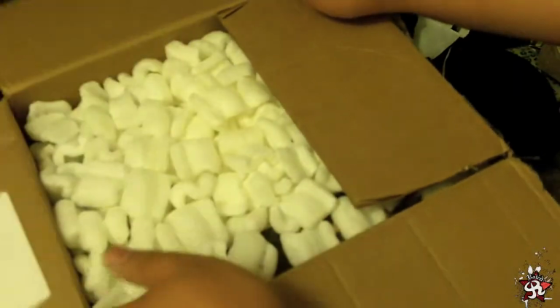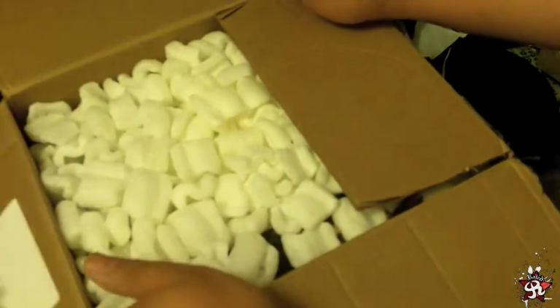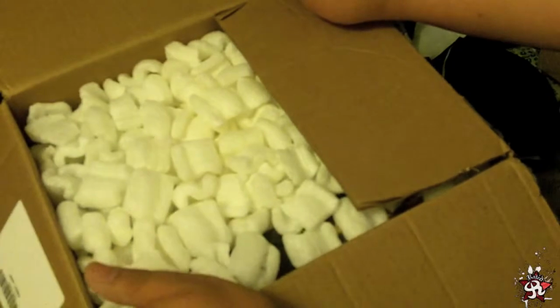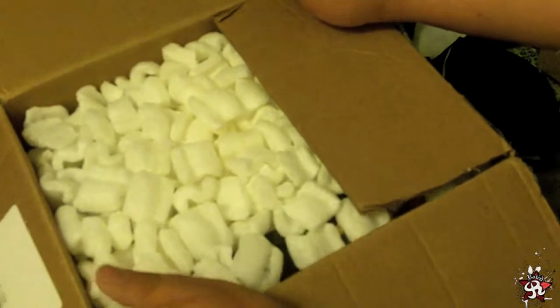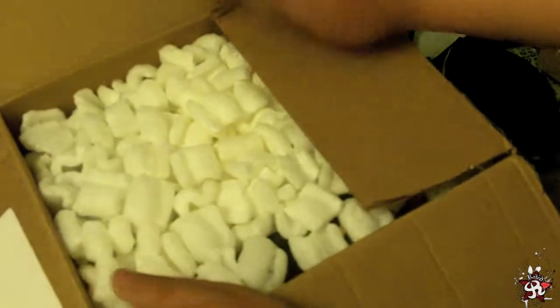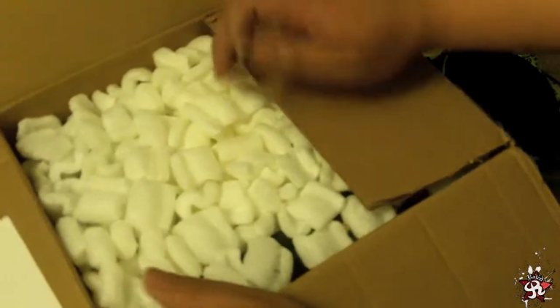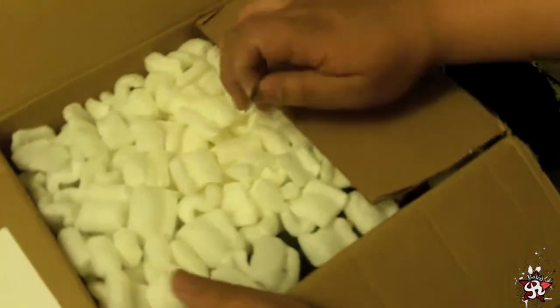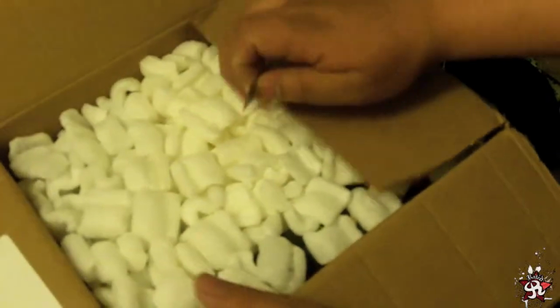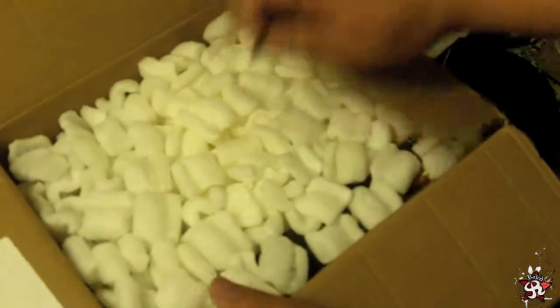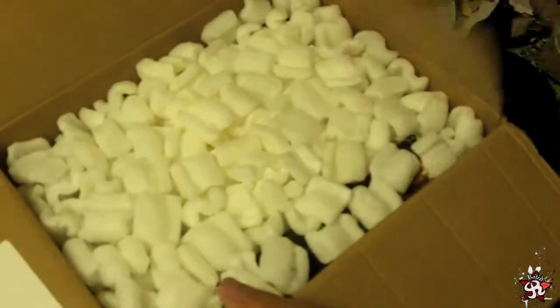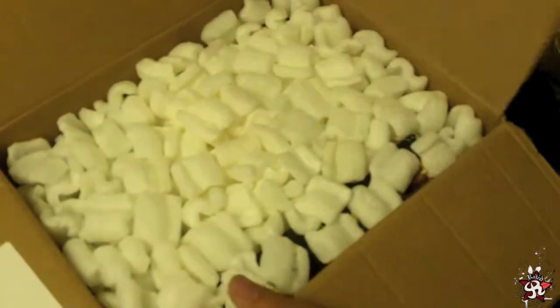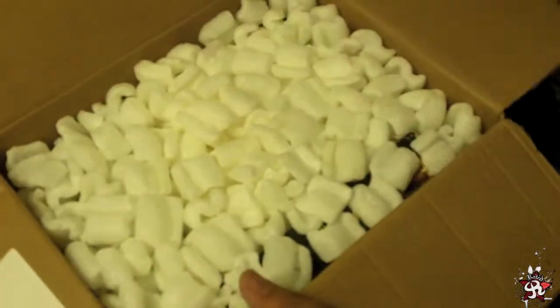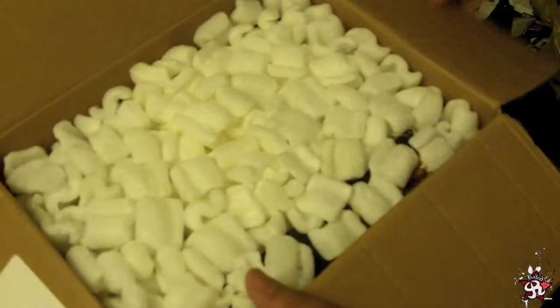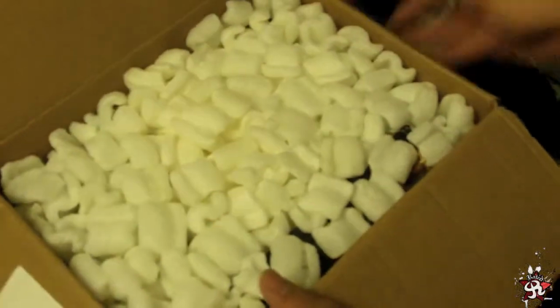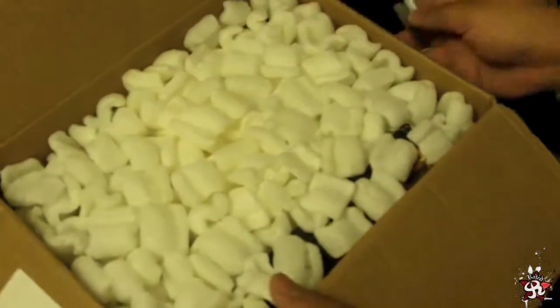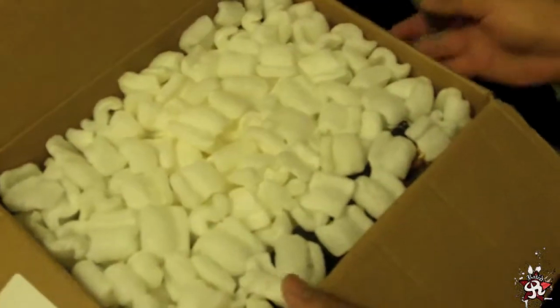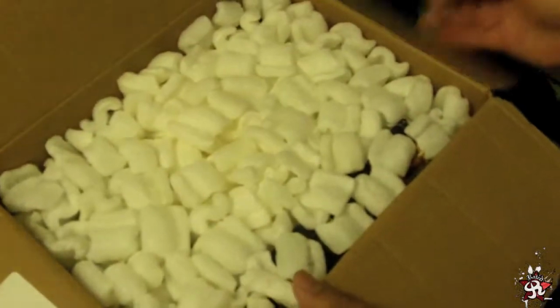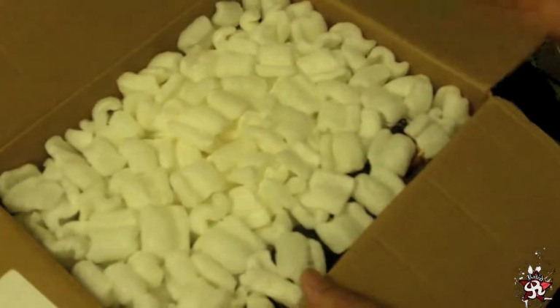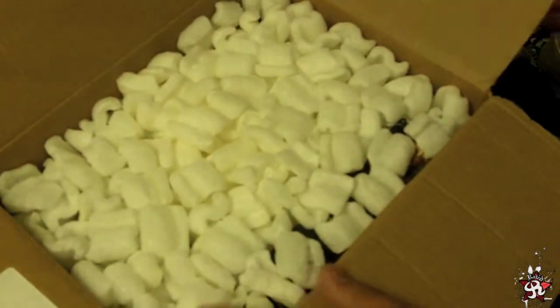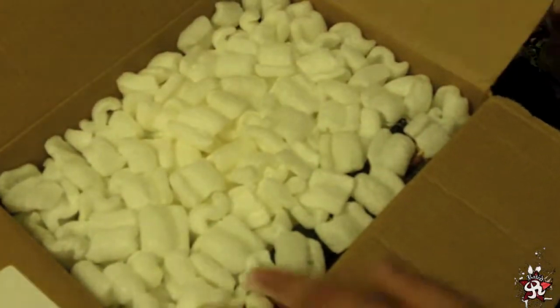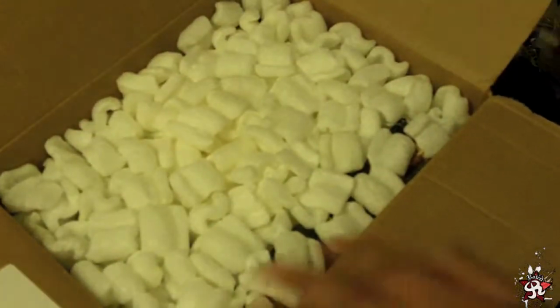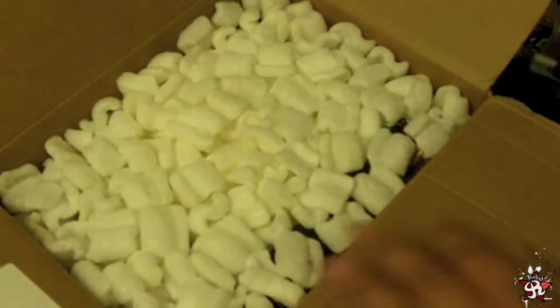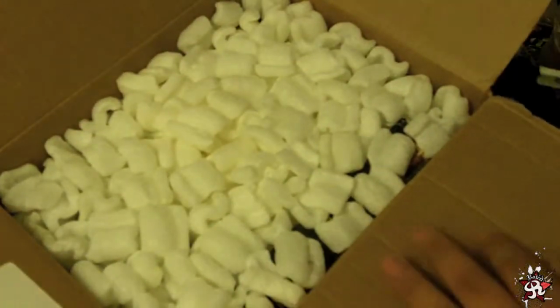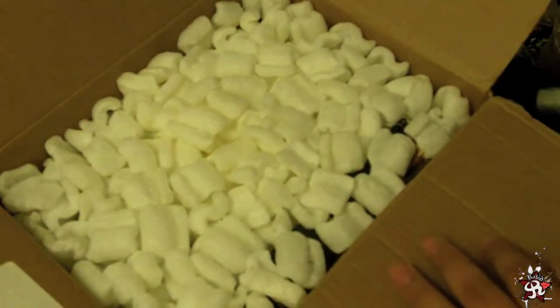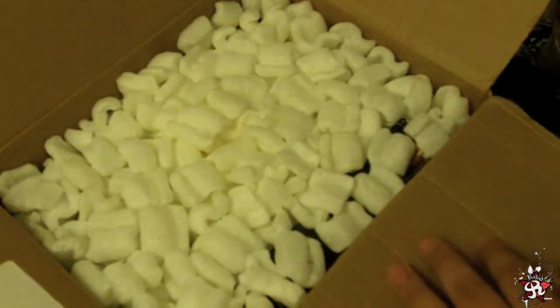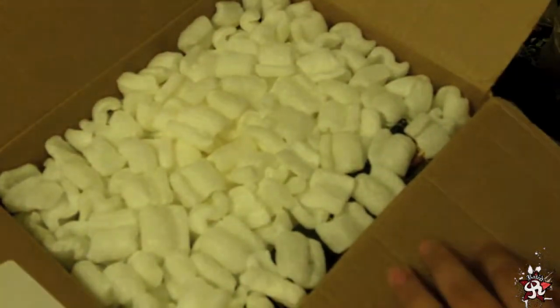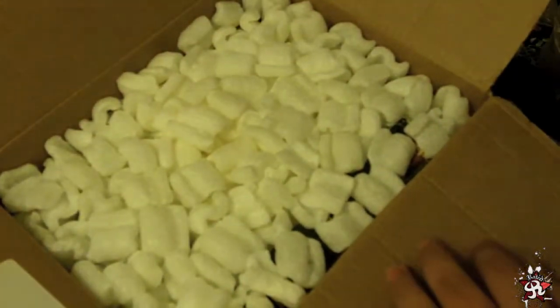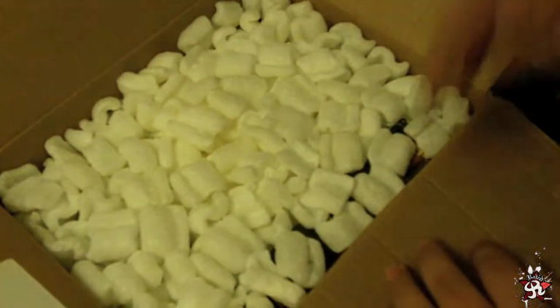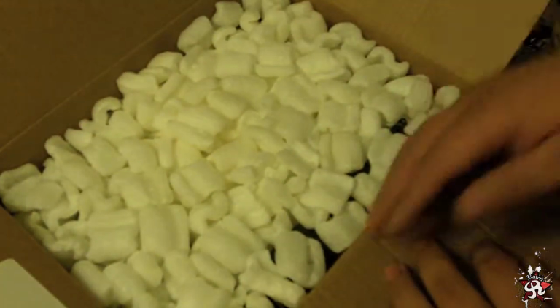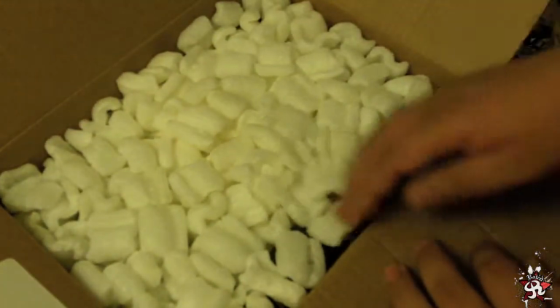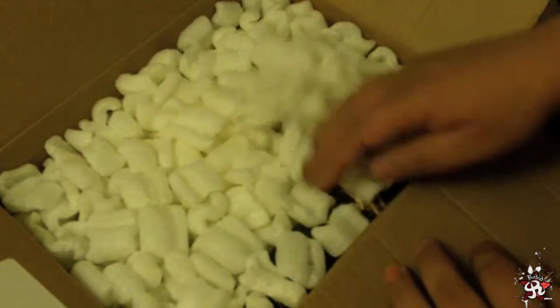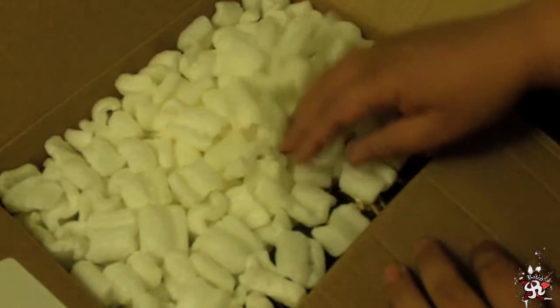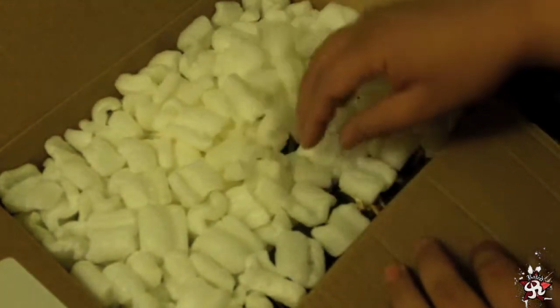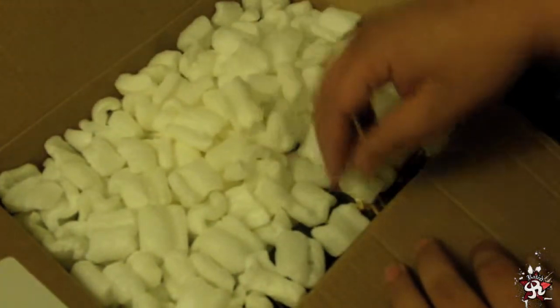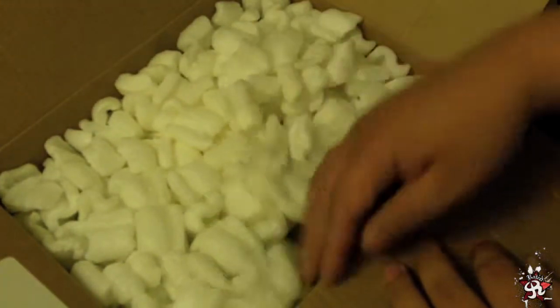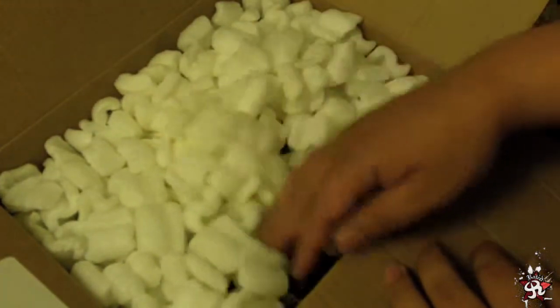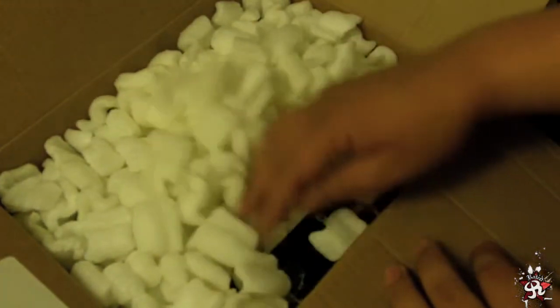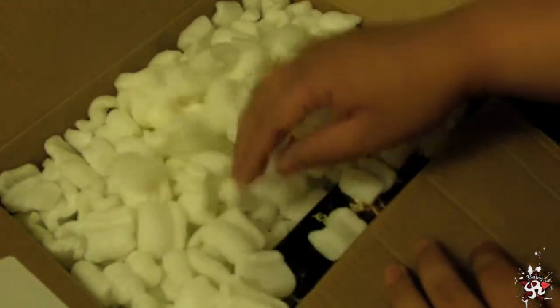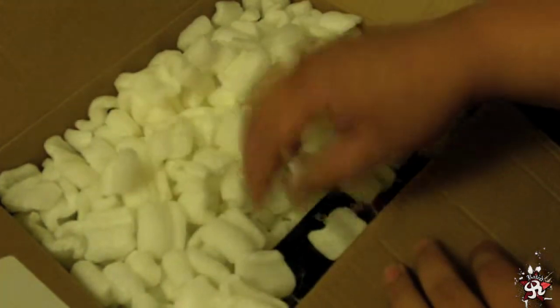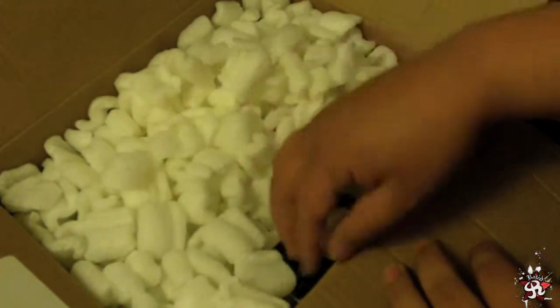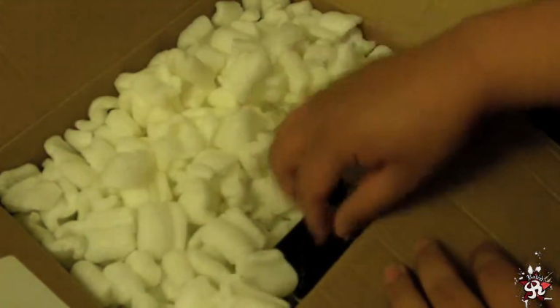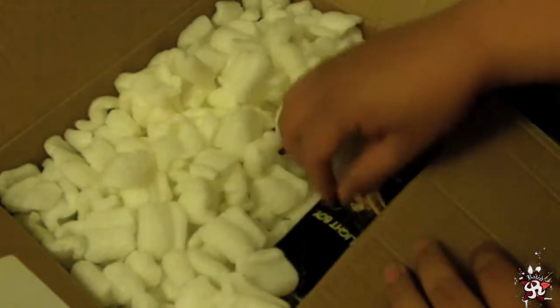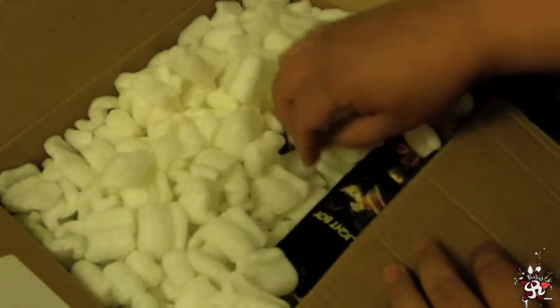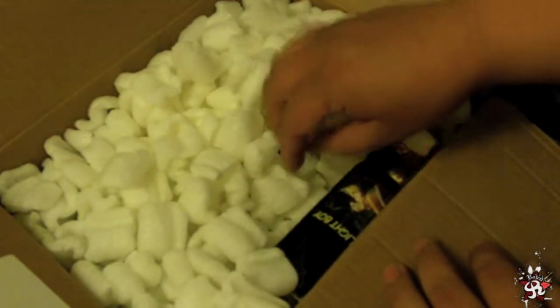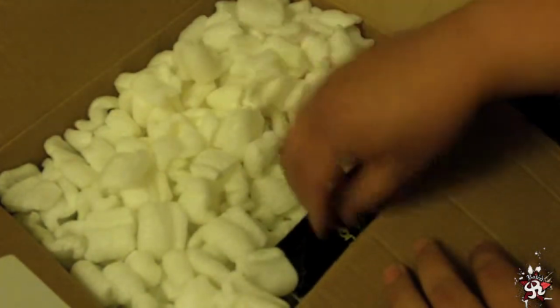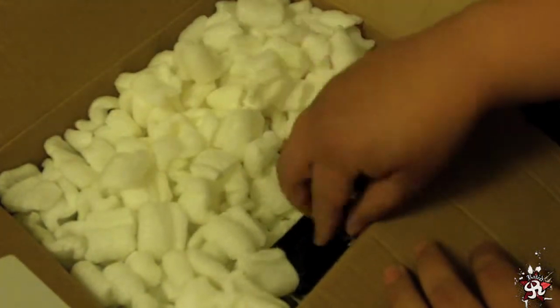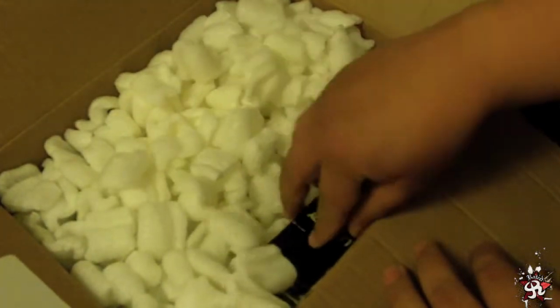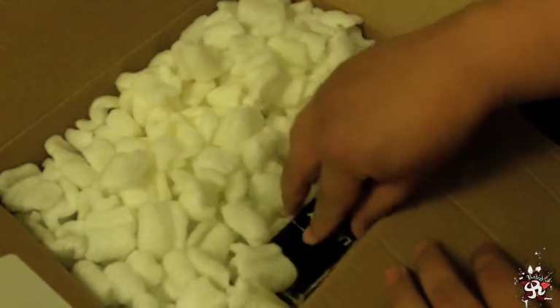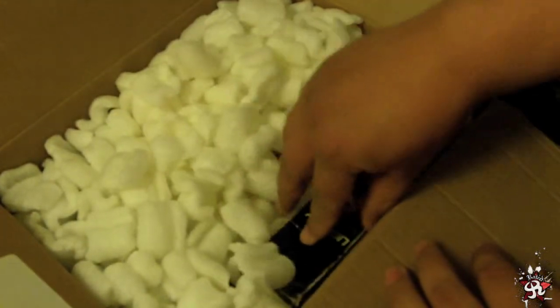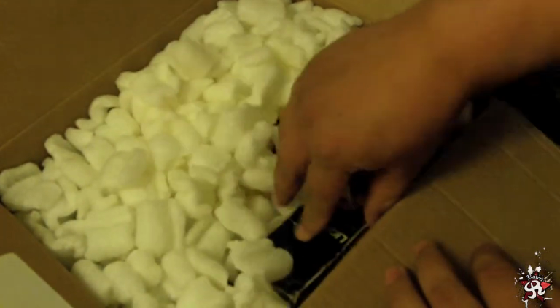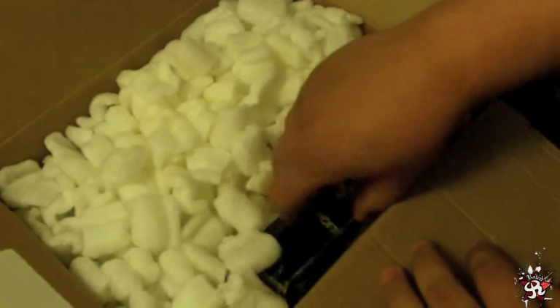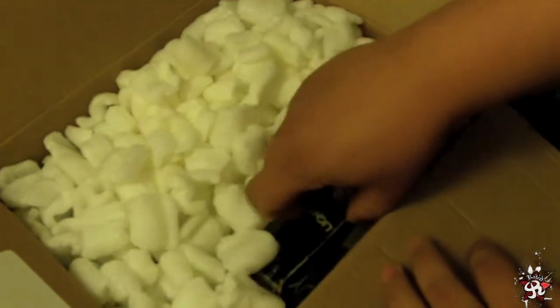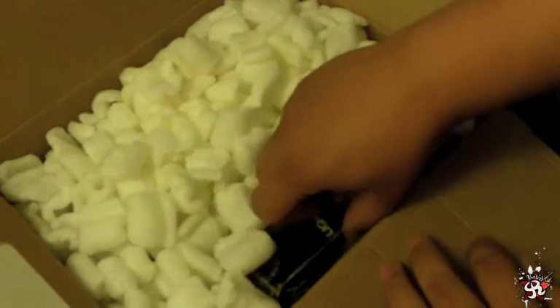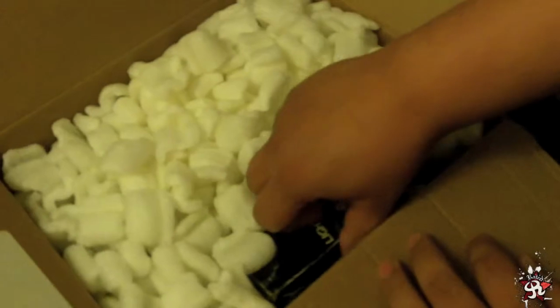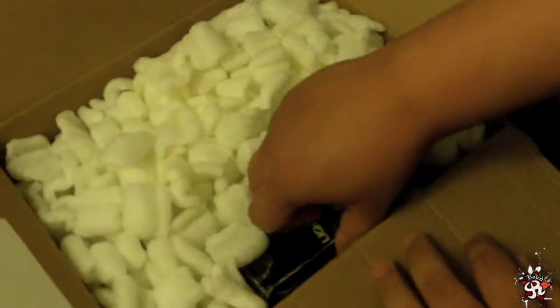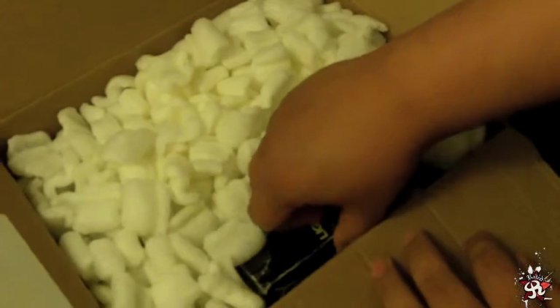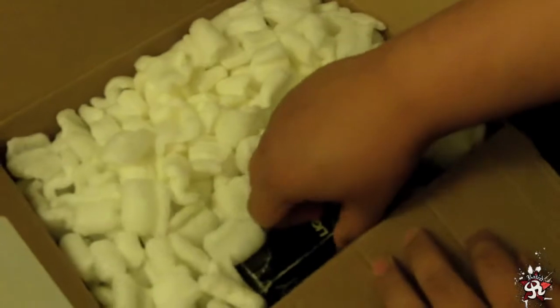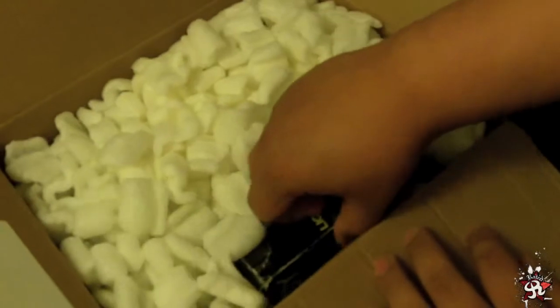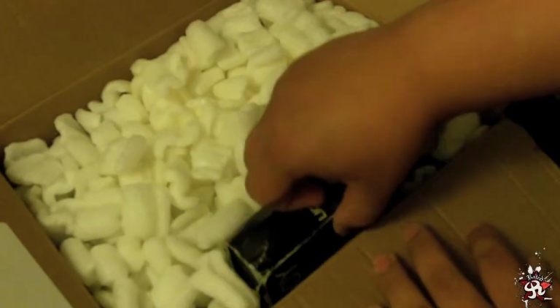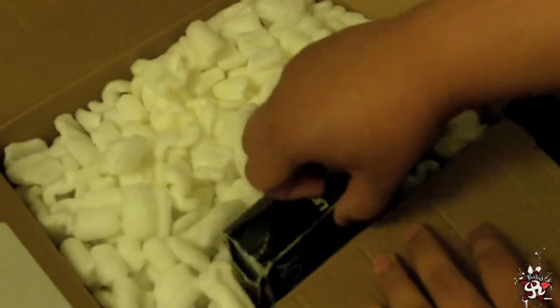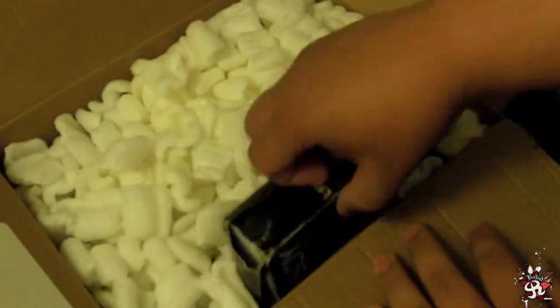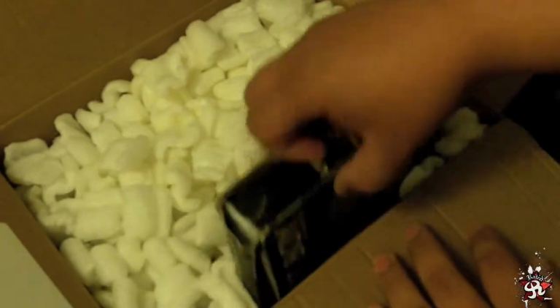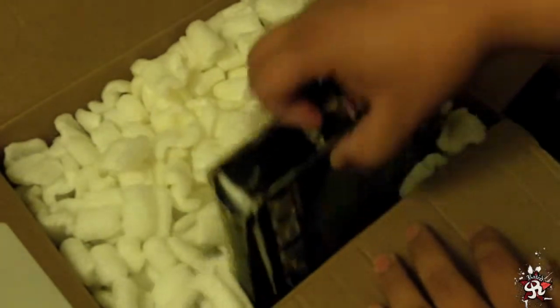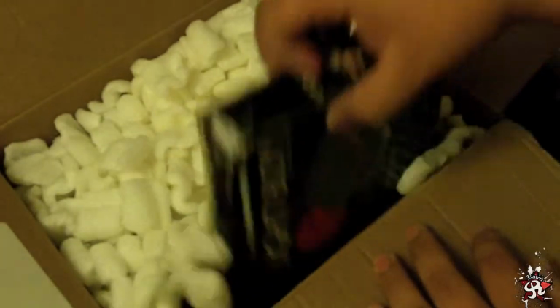Popcorn. I hate that stuff. Let's see what we've got.